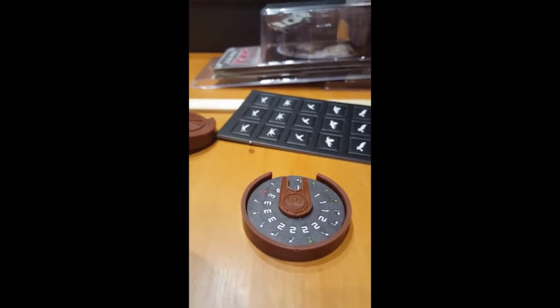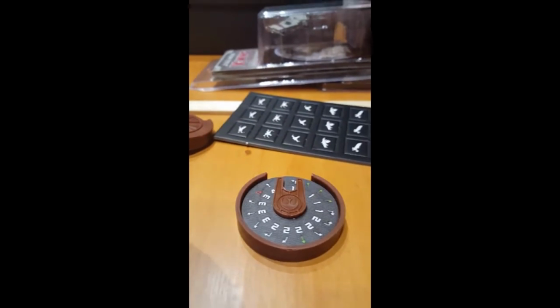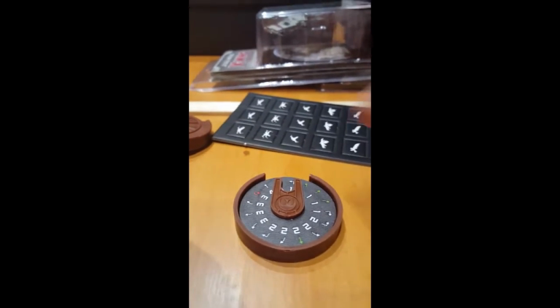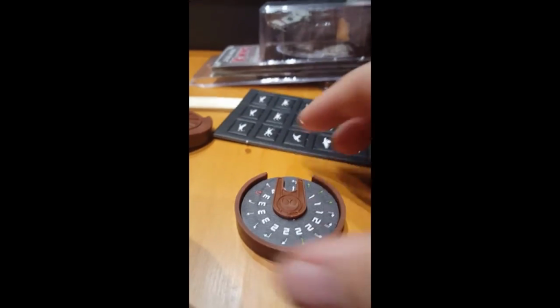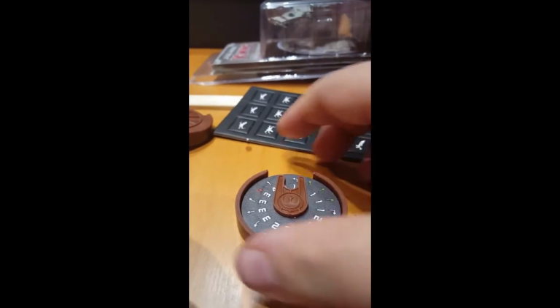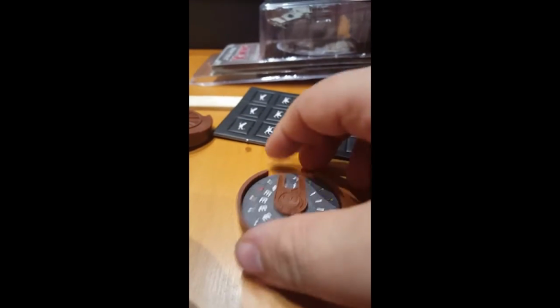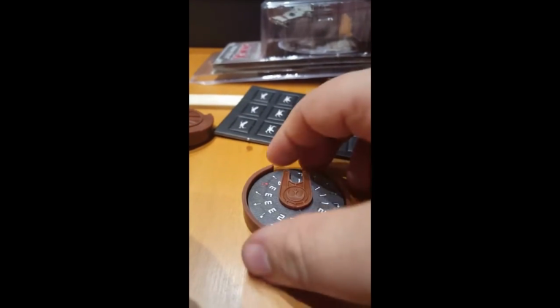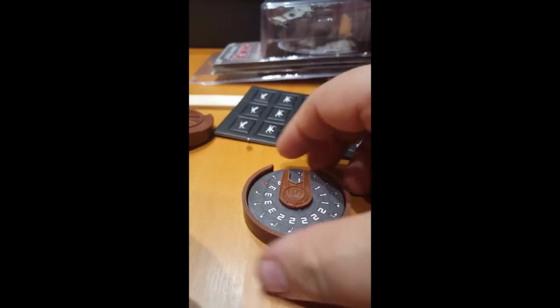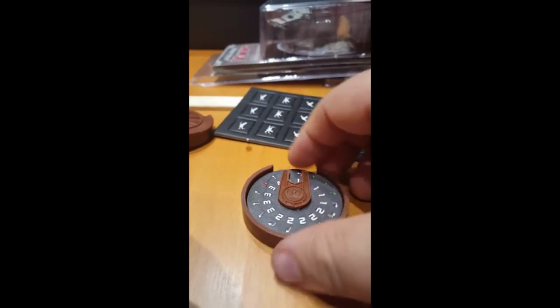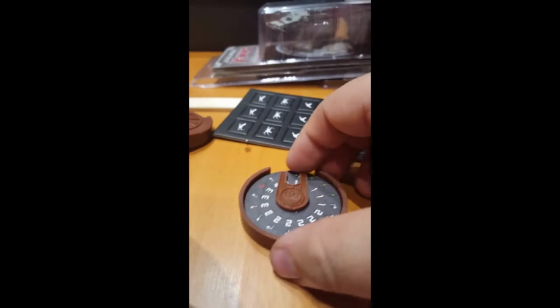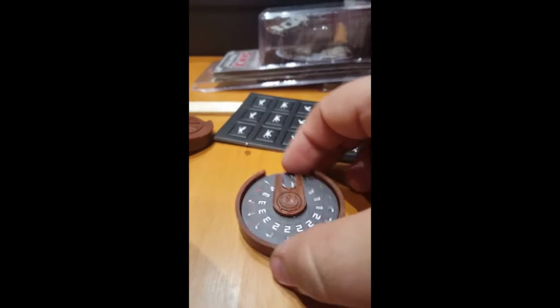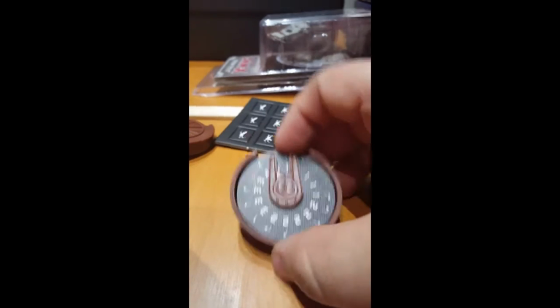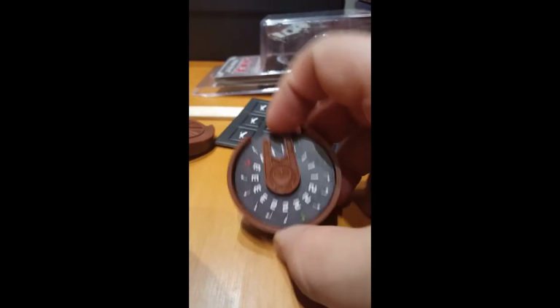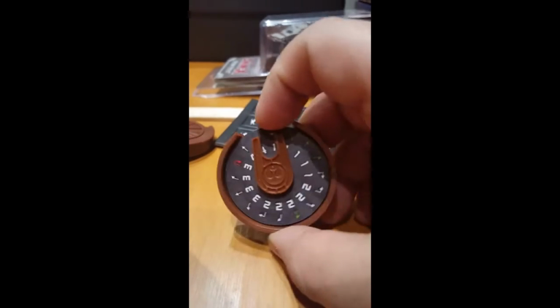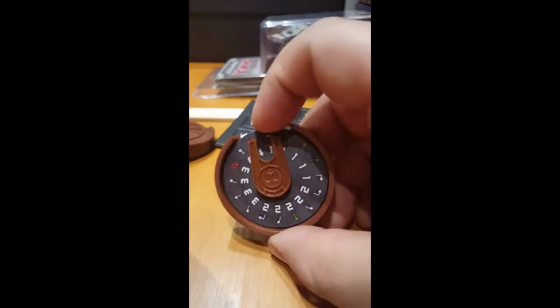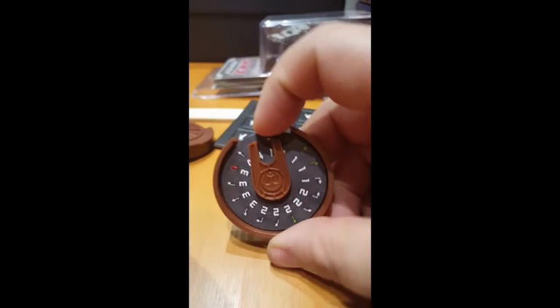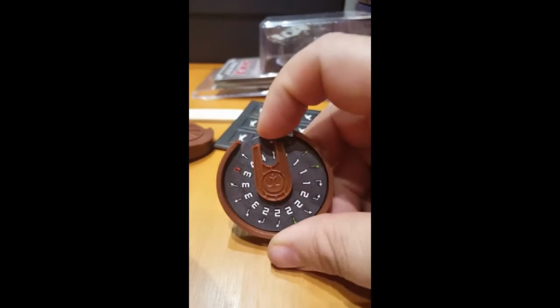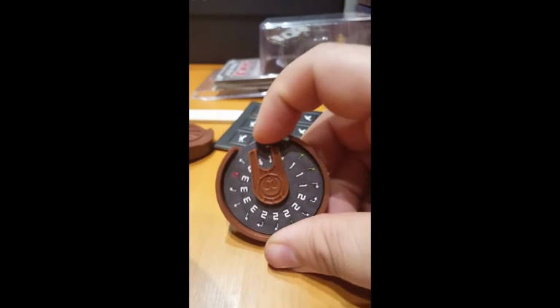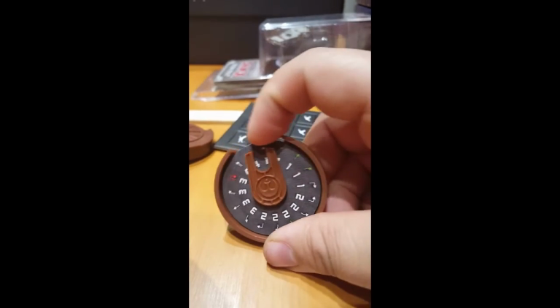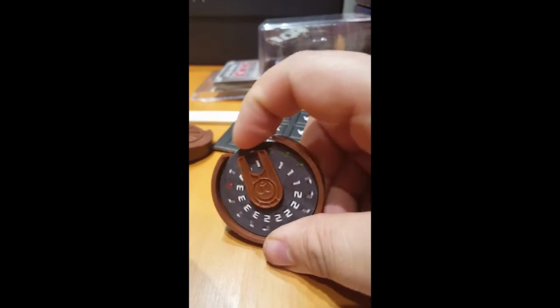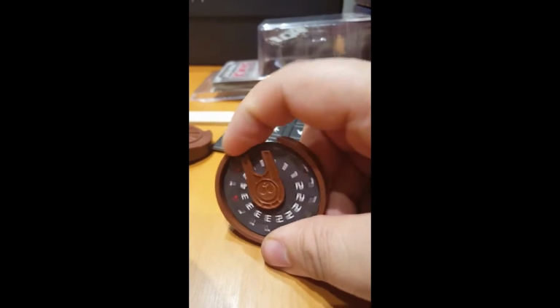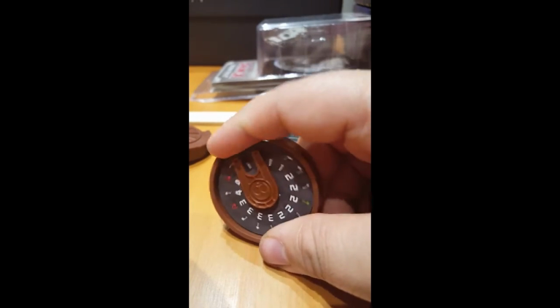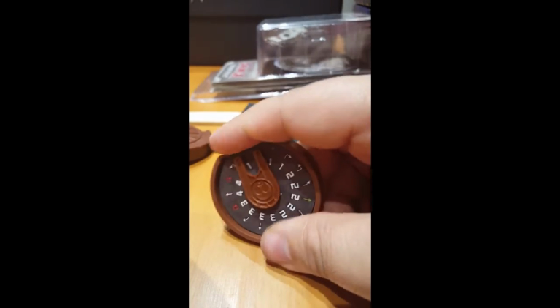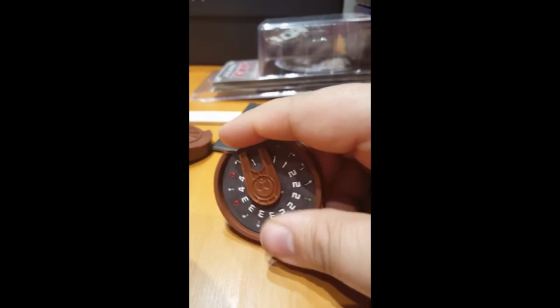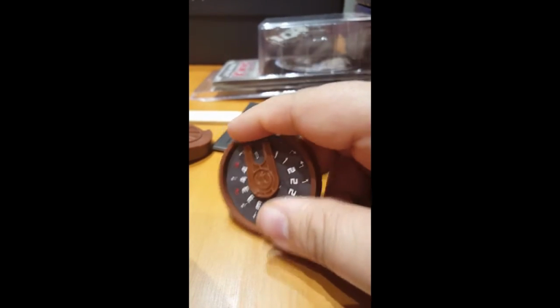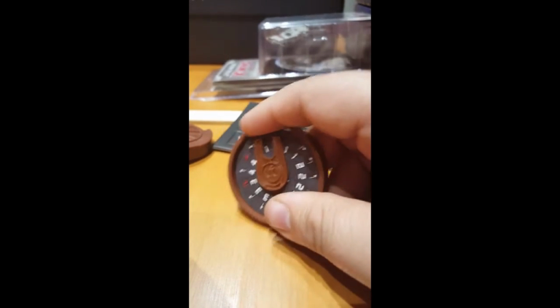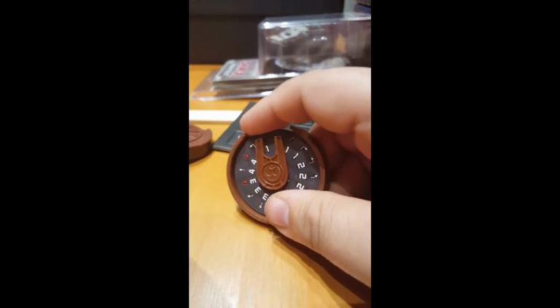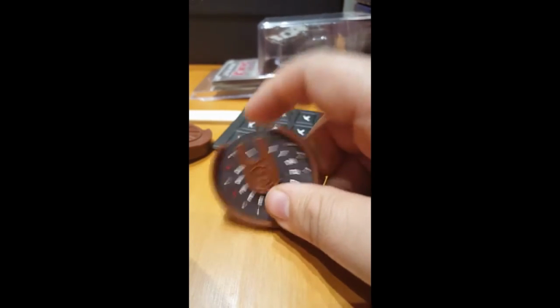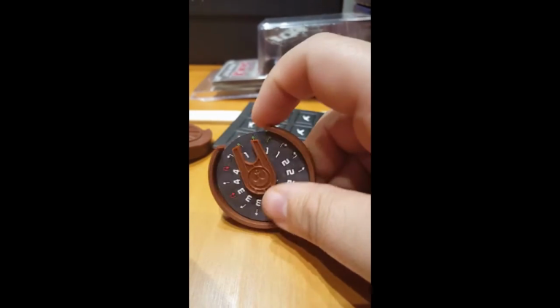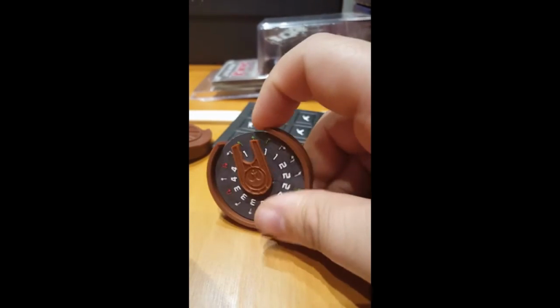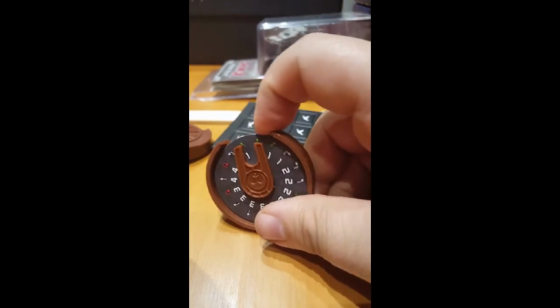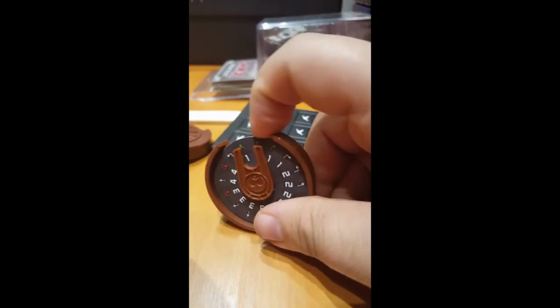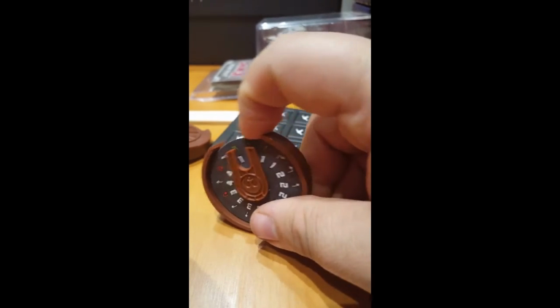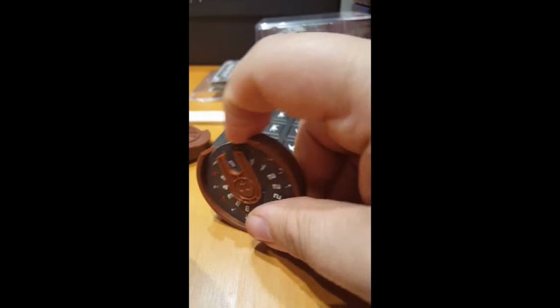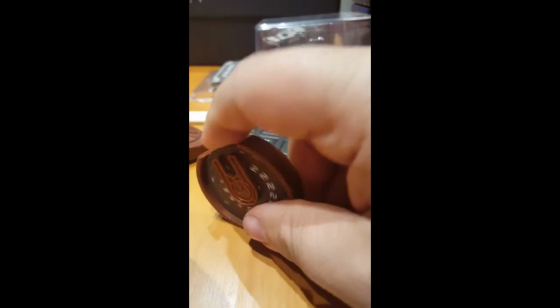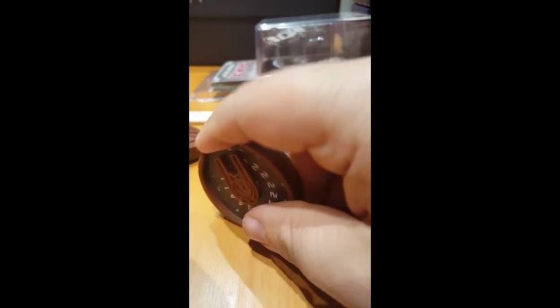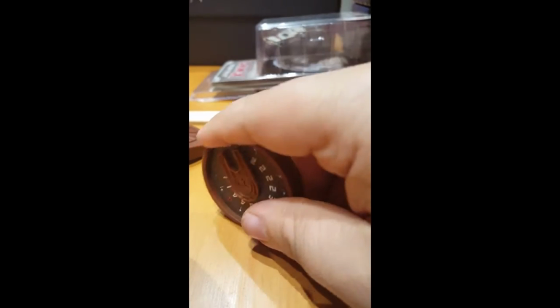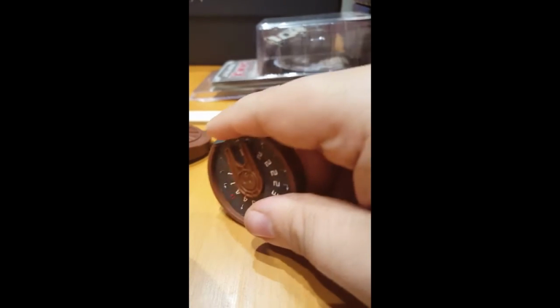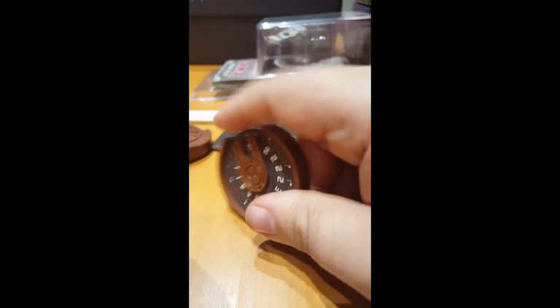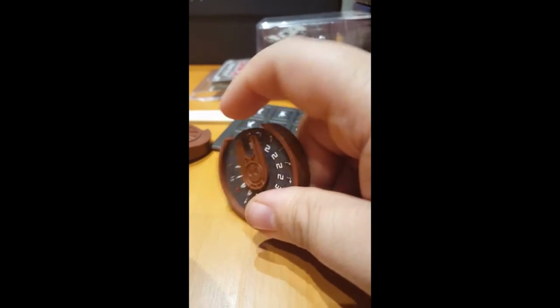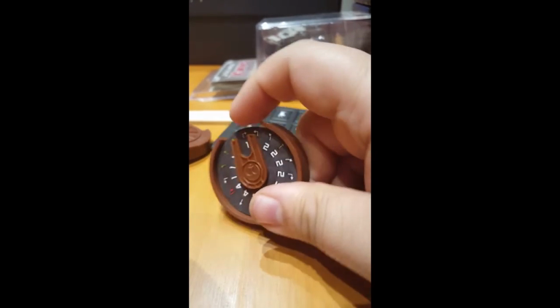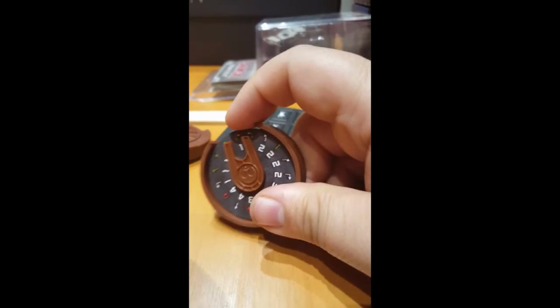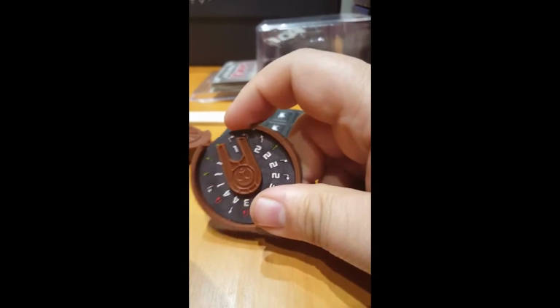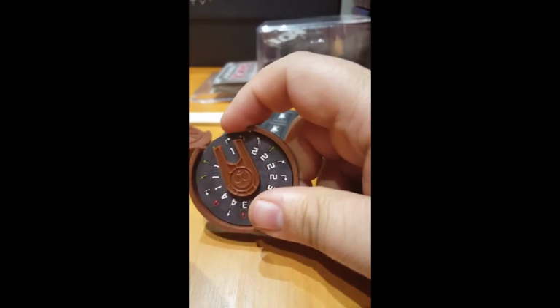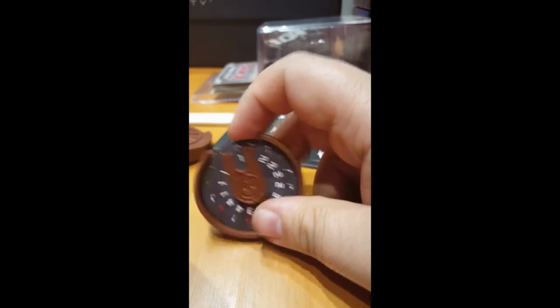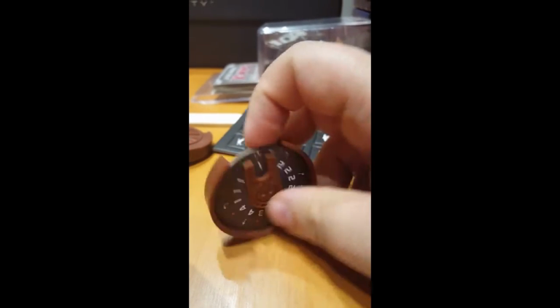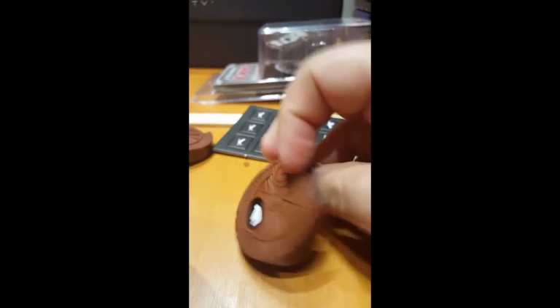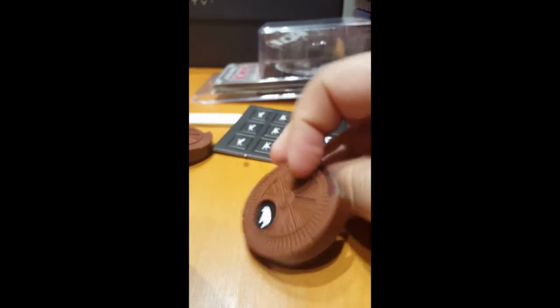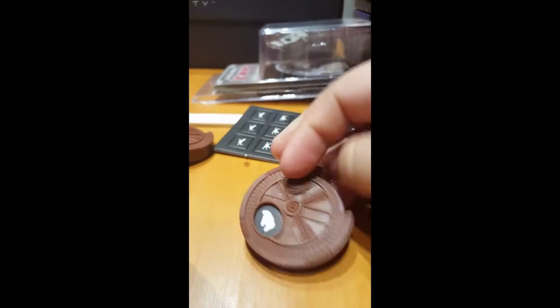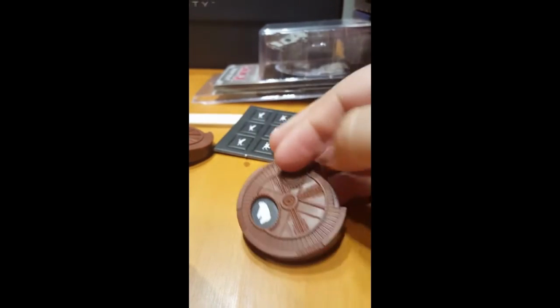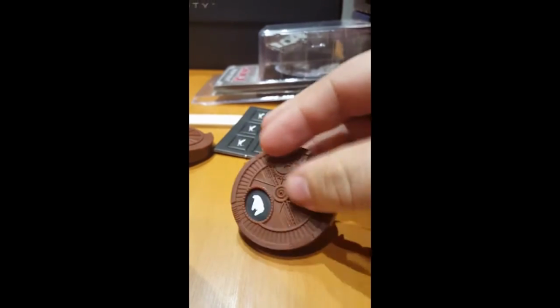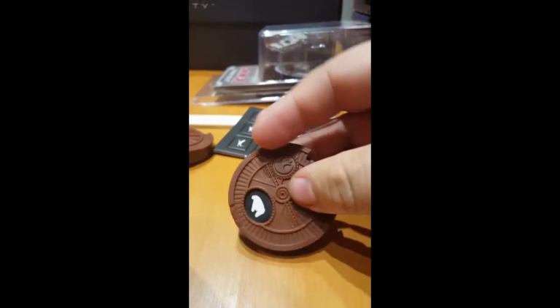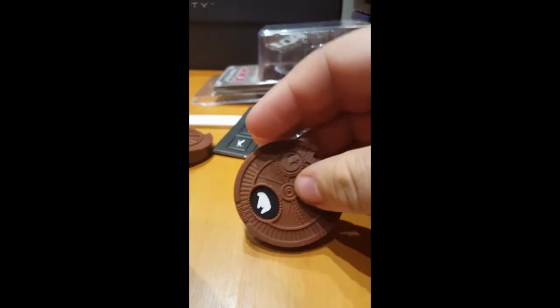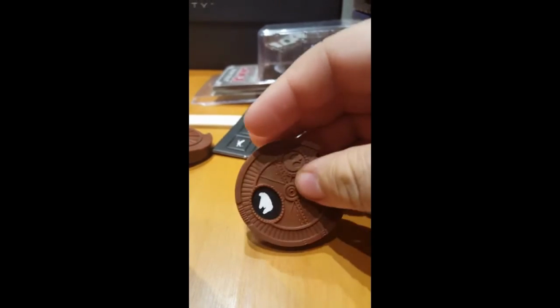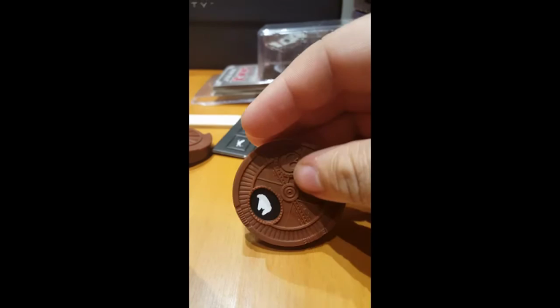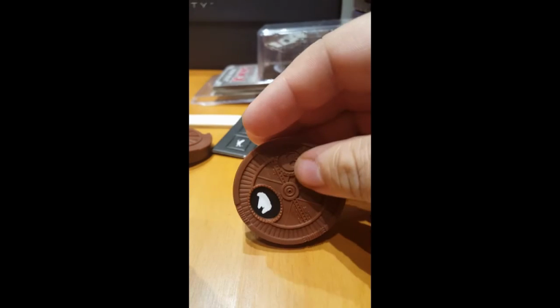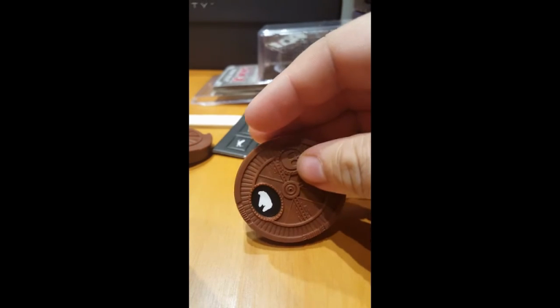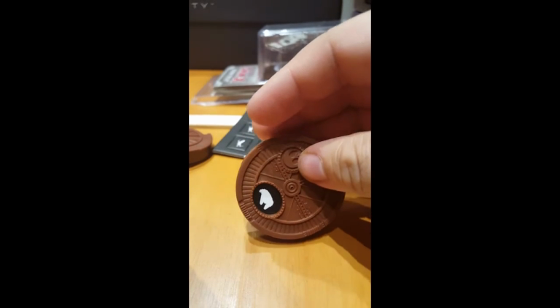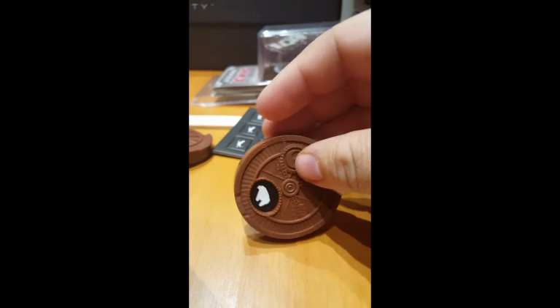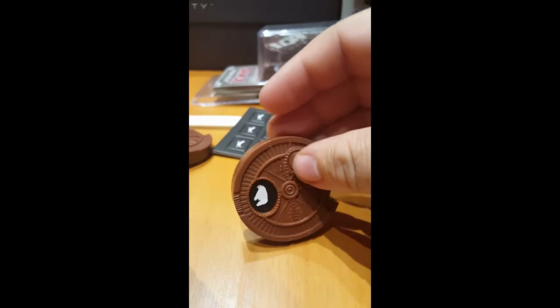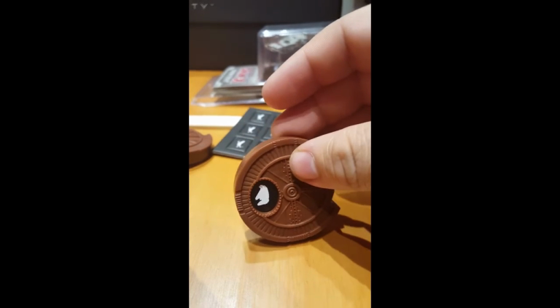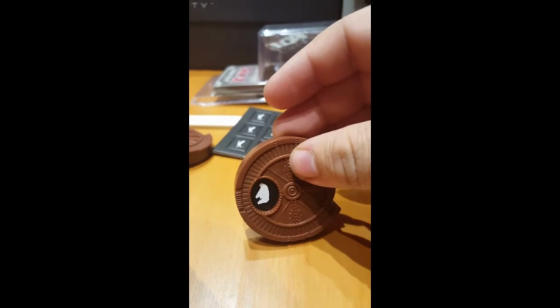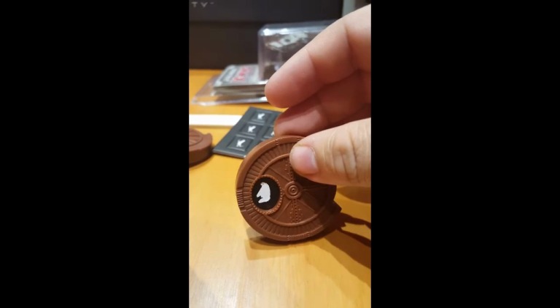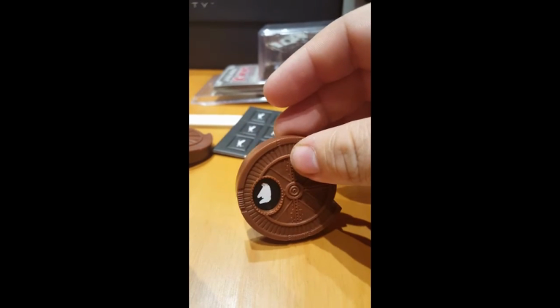And as you see, you just turn it. And then on the front side it'll tell you what ship it is.